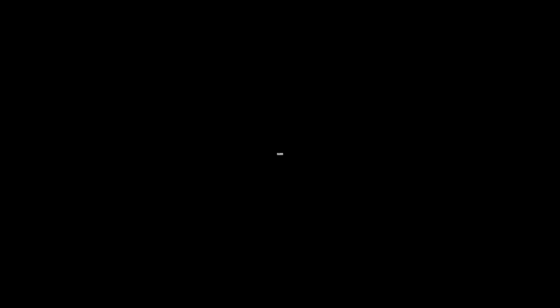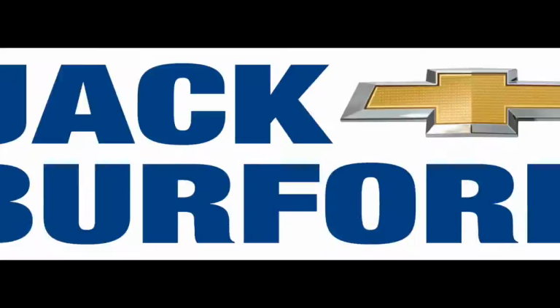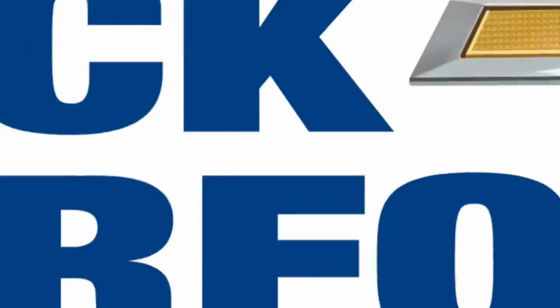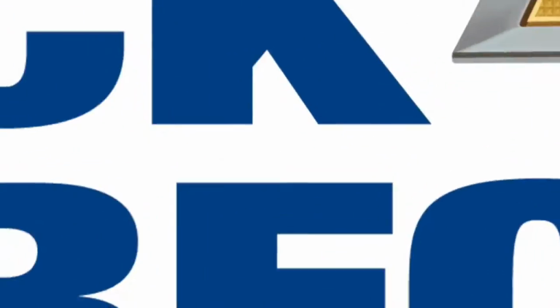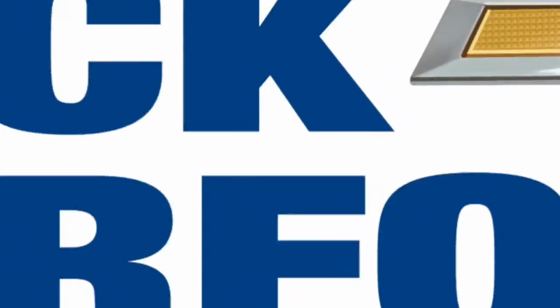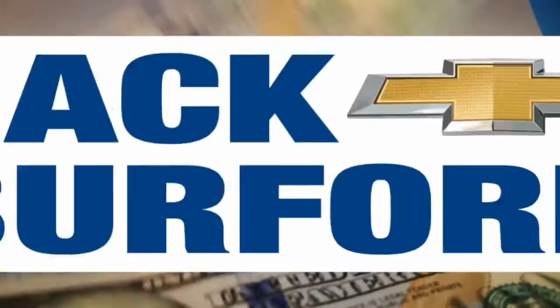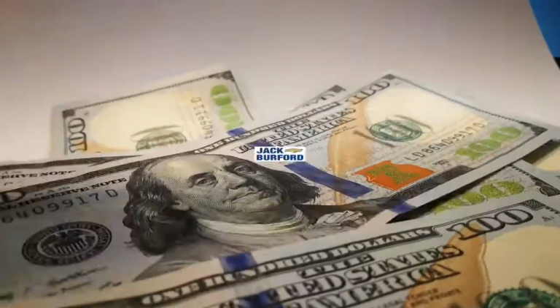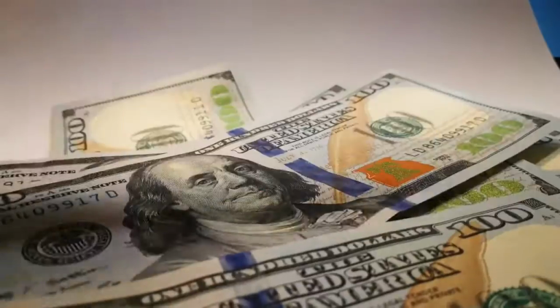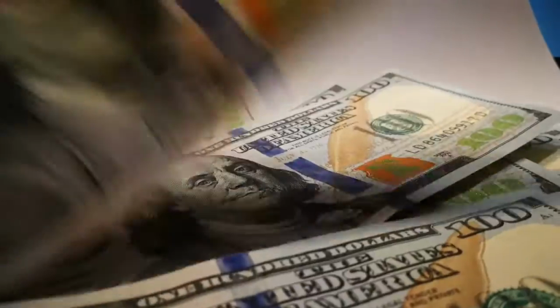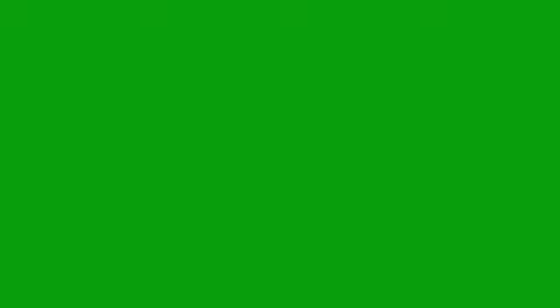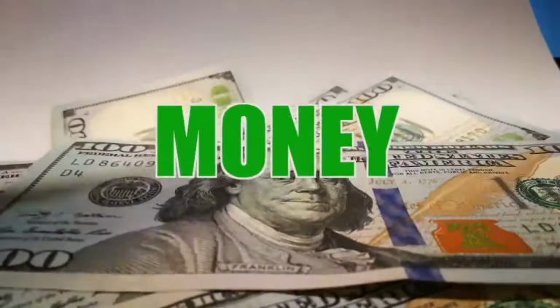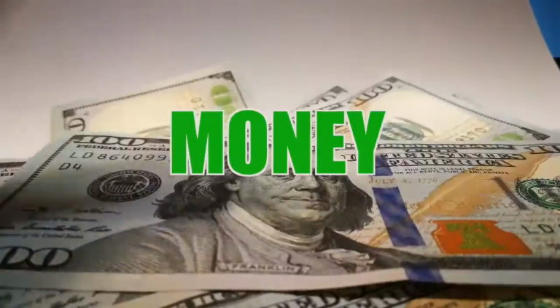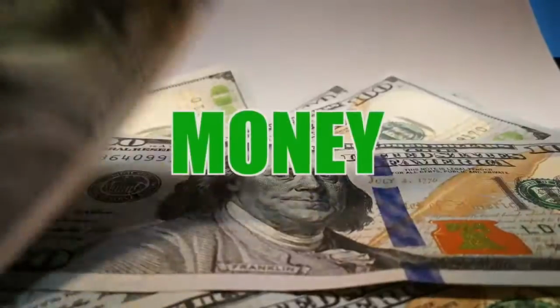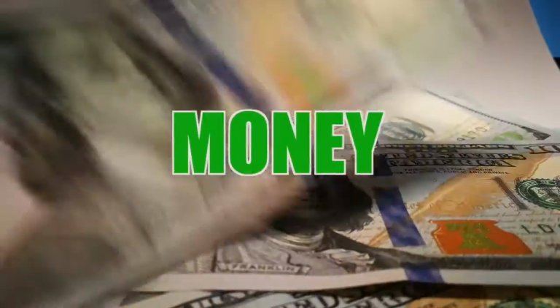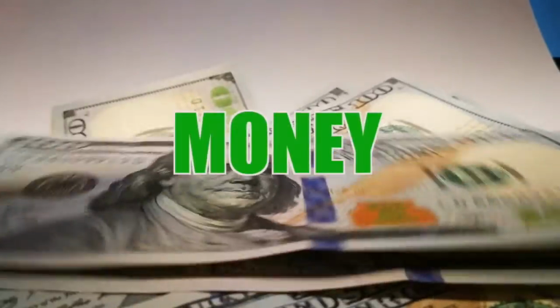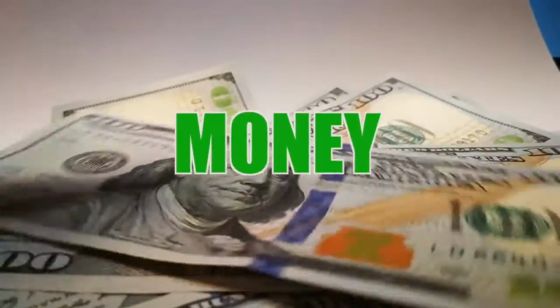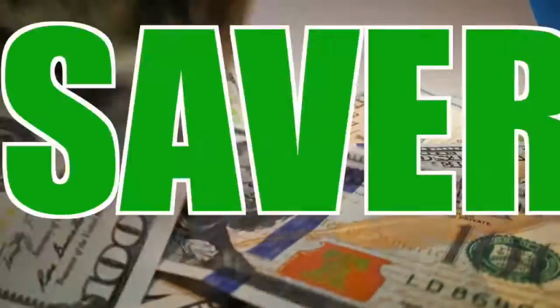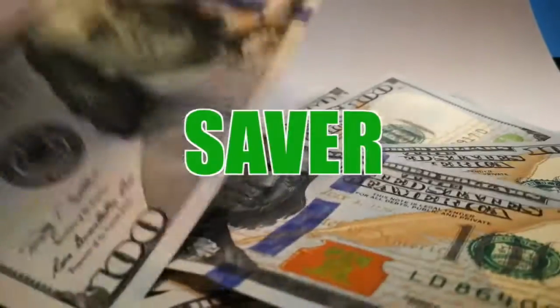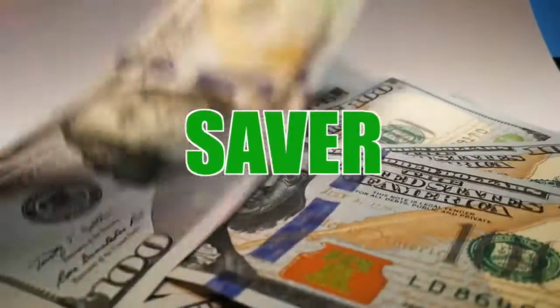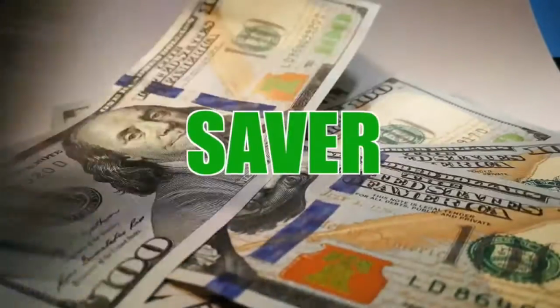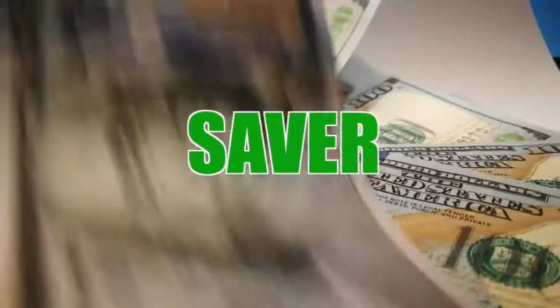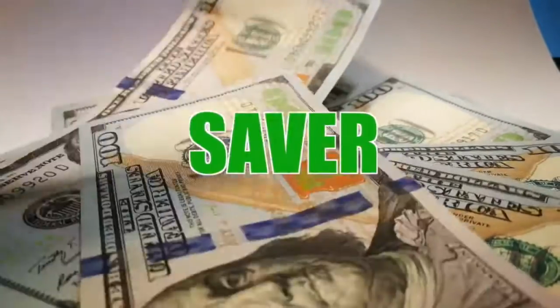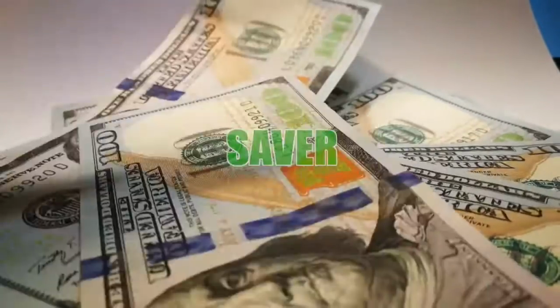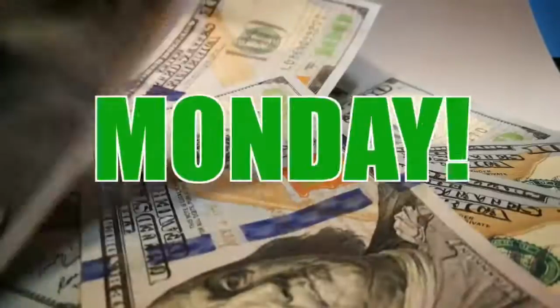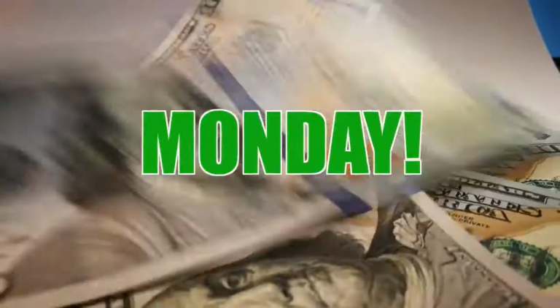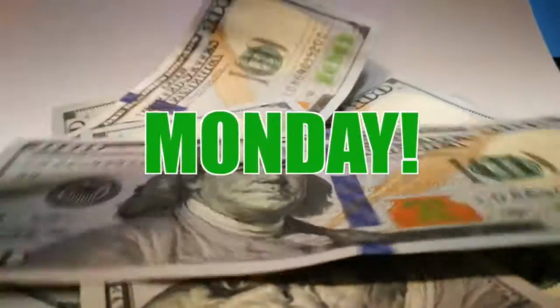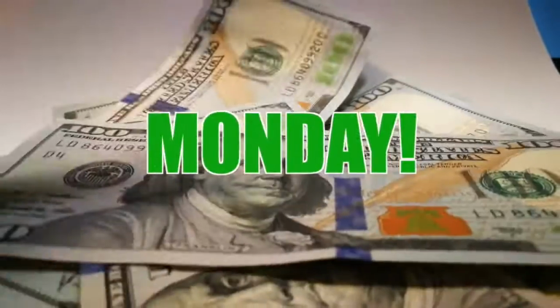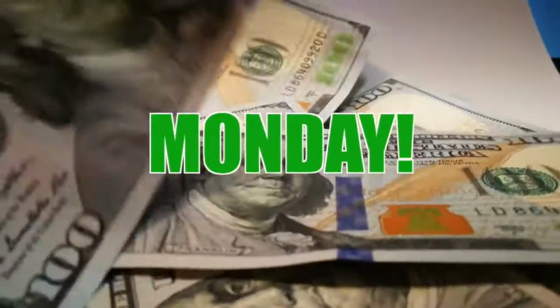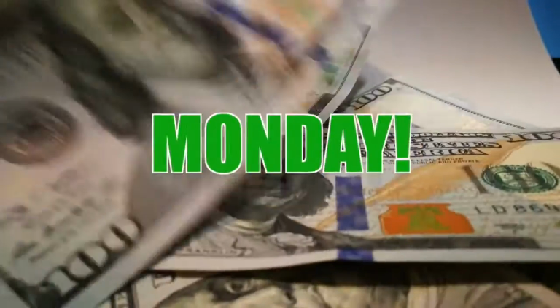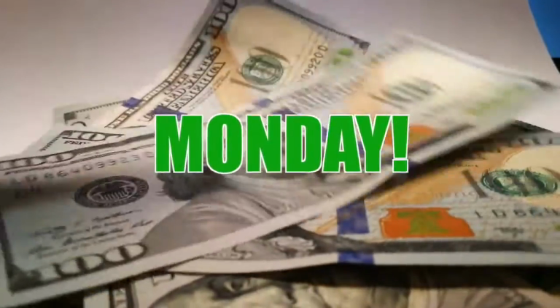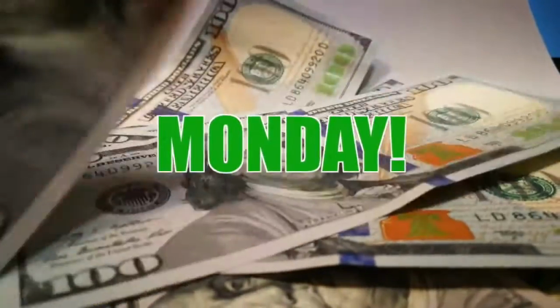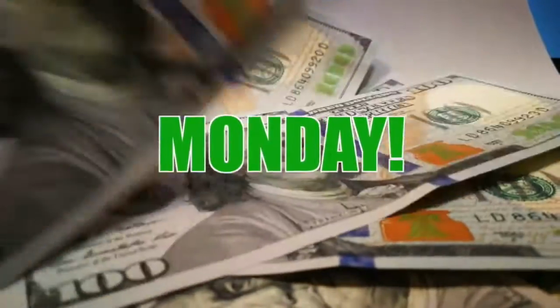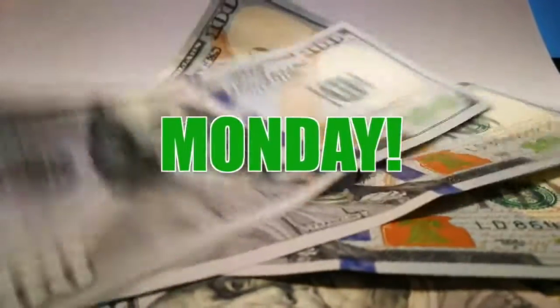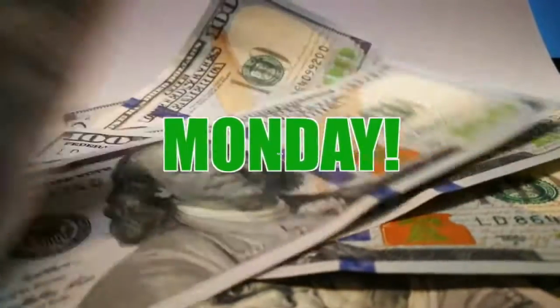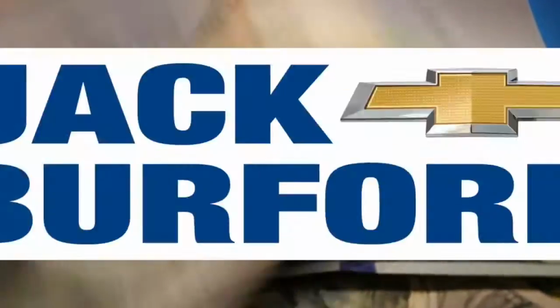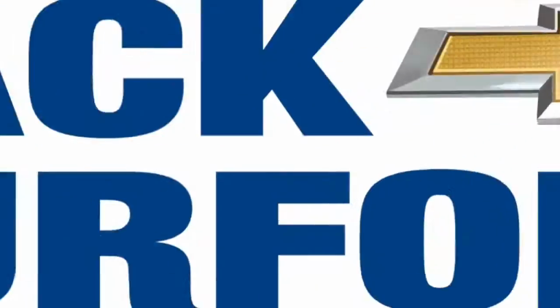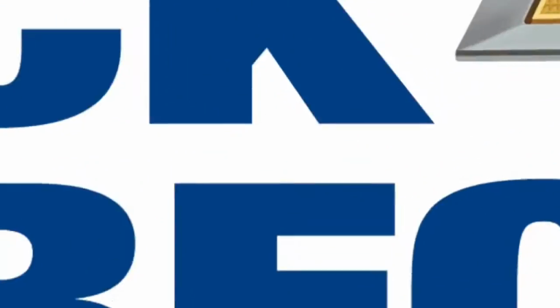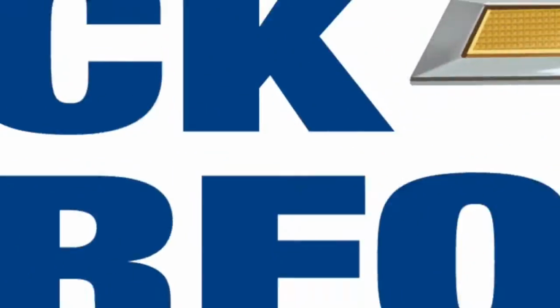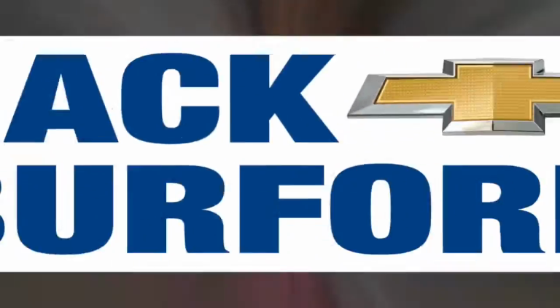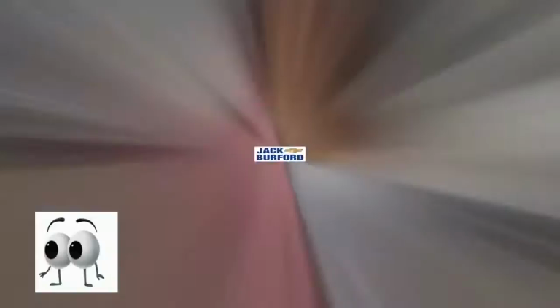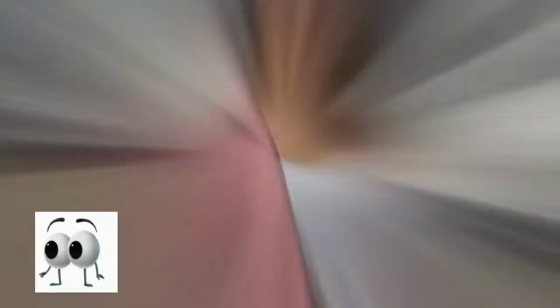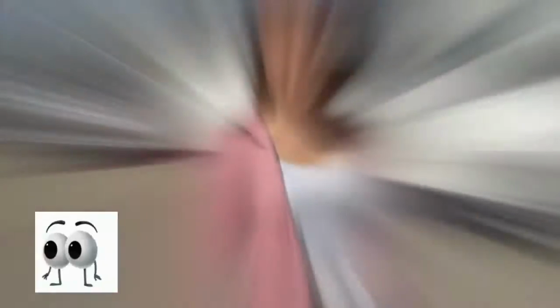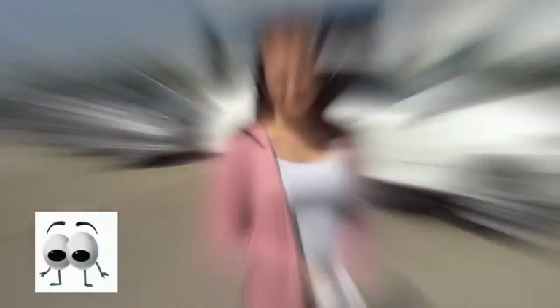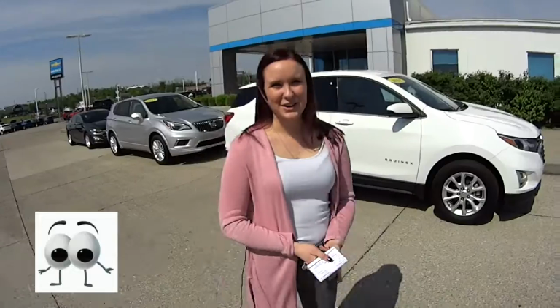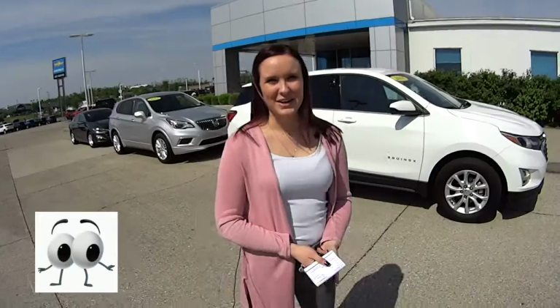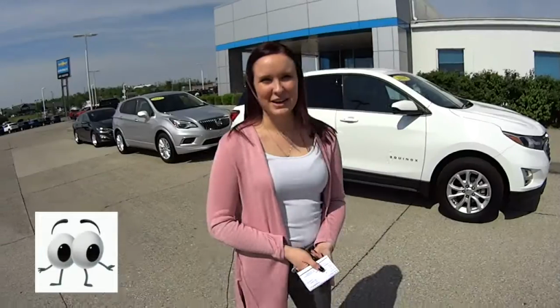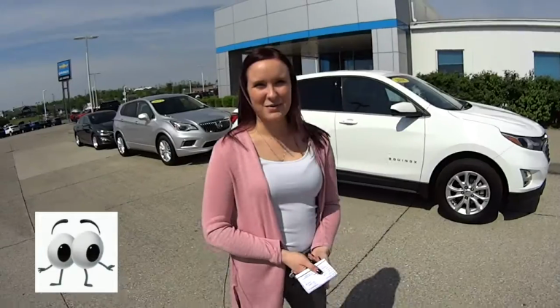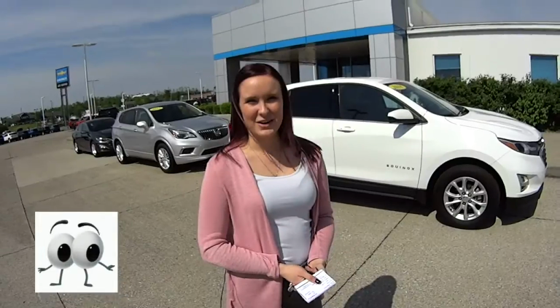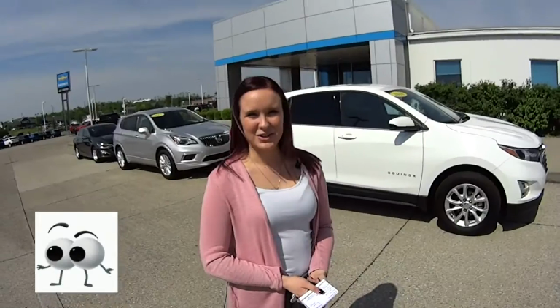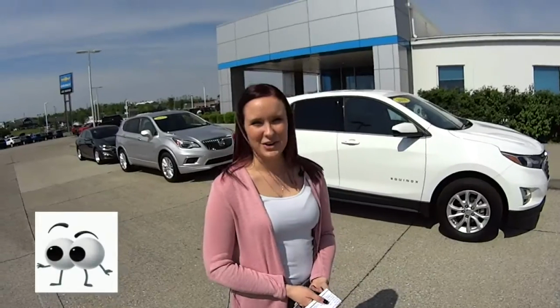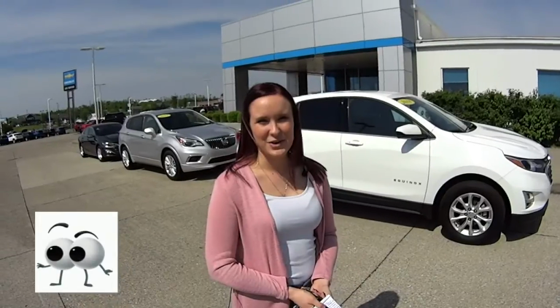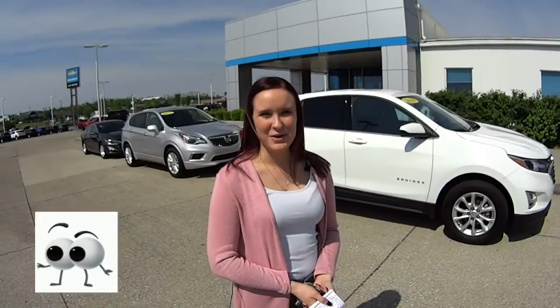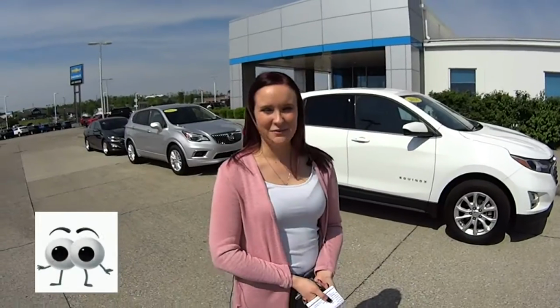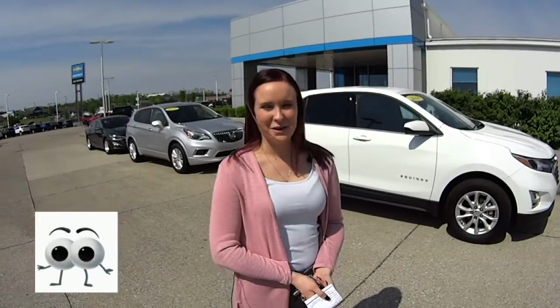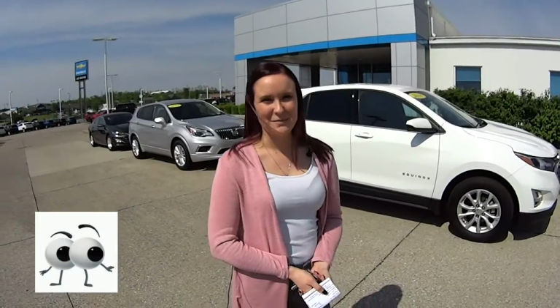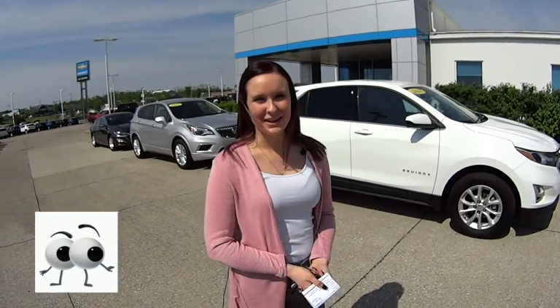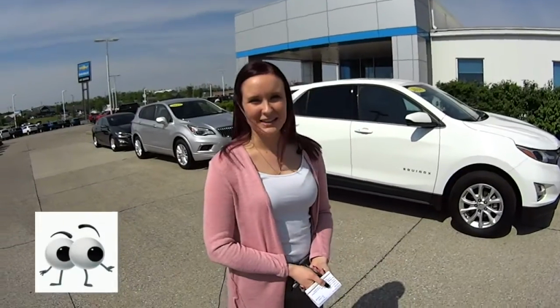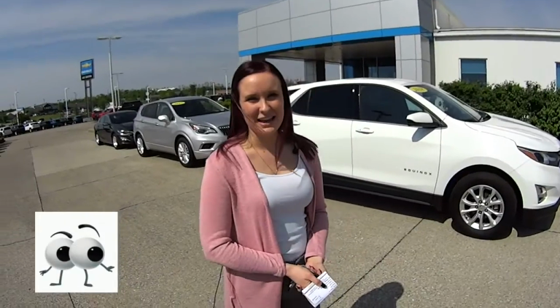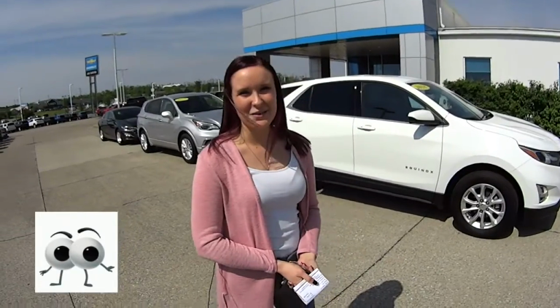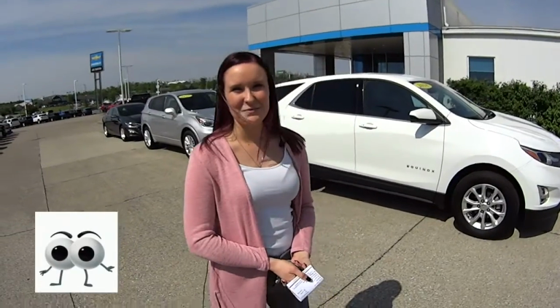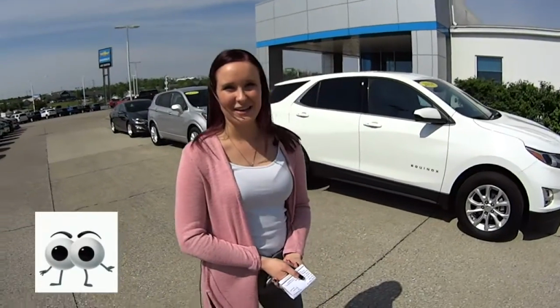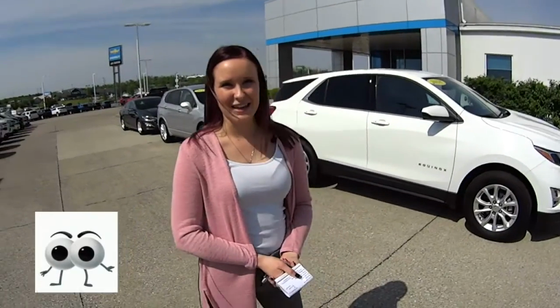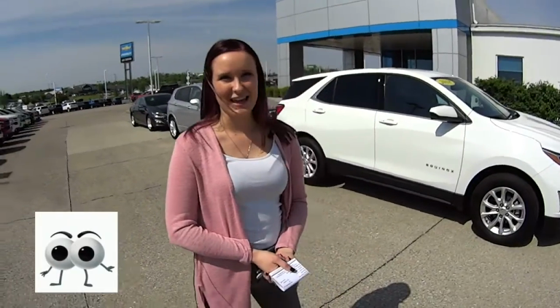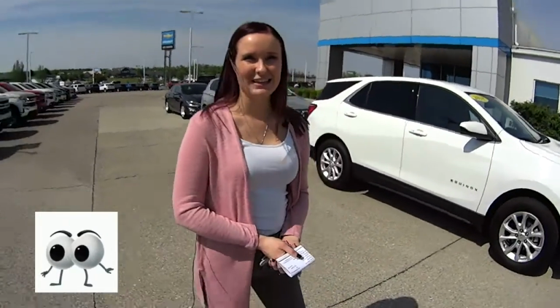Welcome to this Money Saver Monday at Jack Burford Chevrolet. My name is Brooke and I wanted to show you one of our Money Saver Mondays.